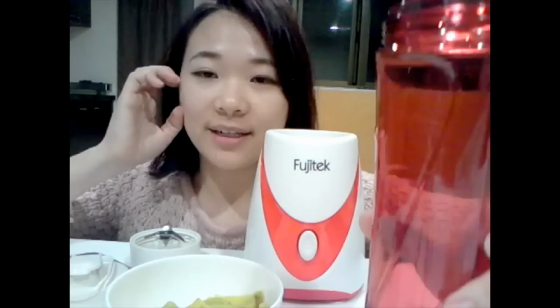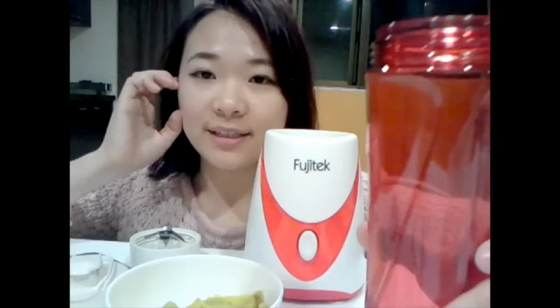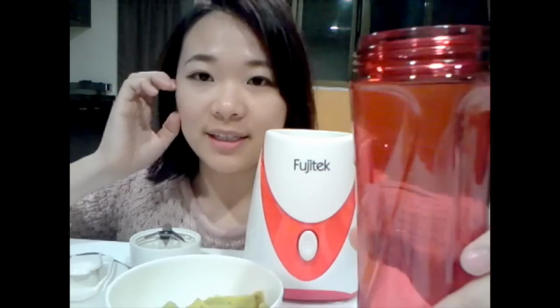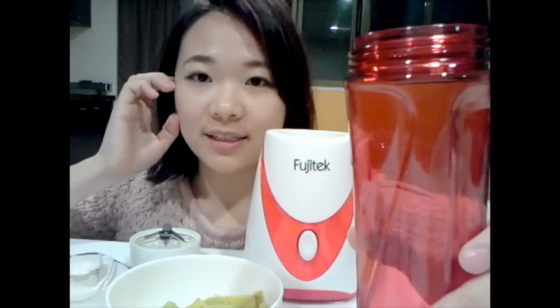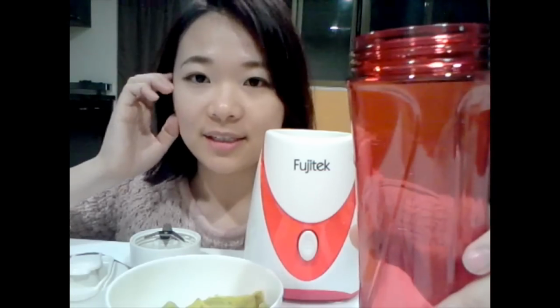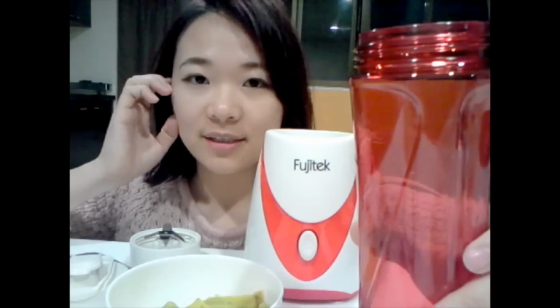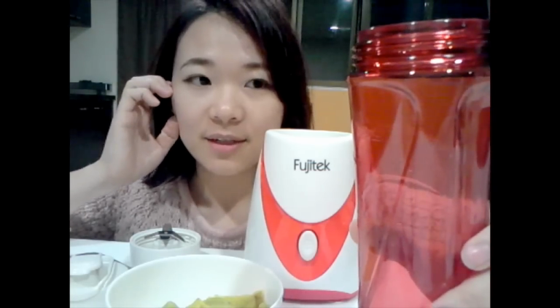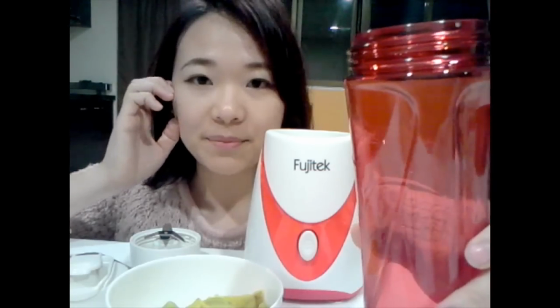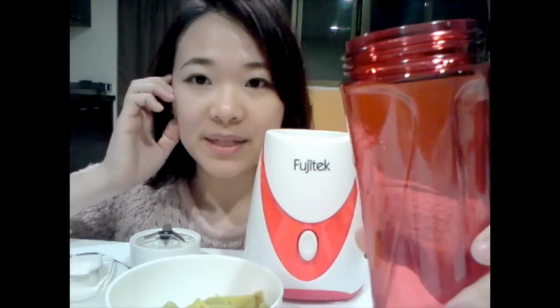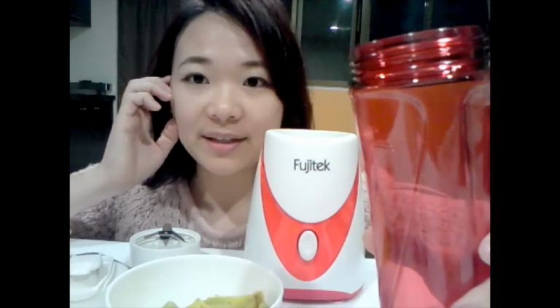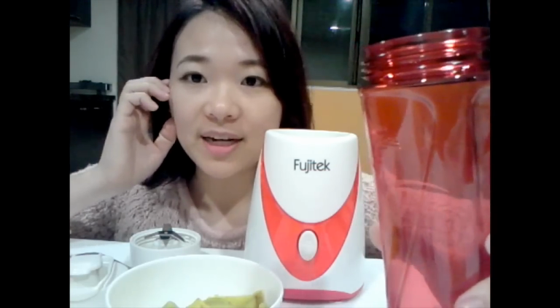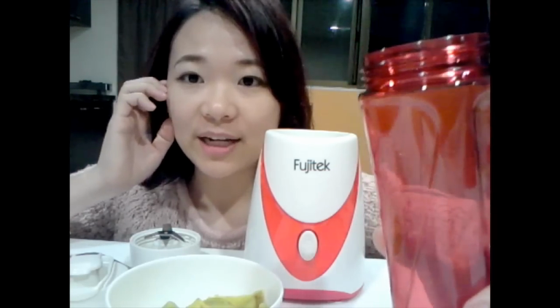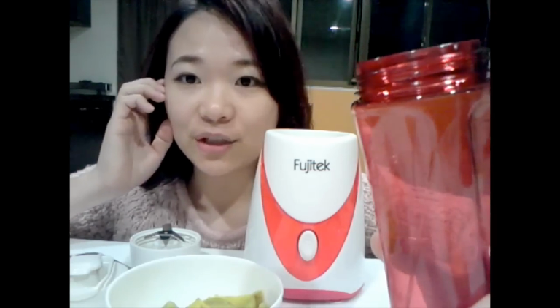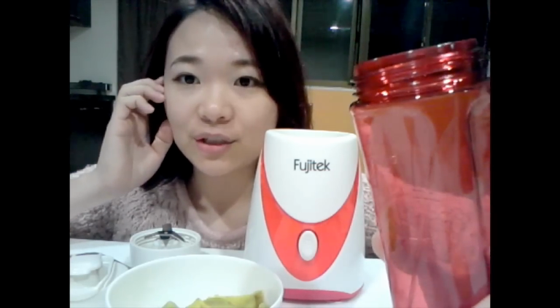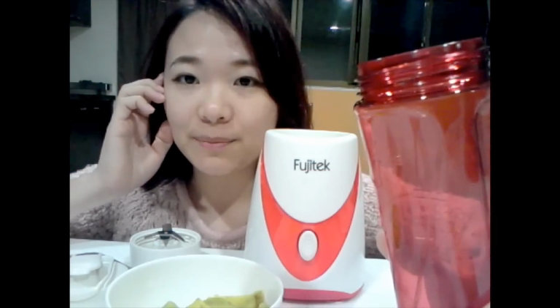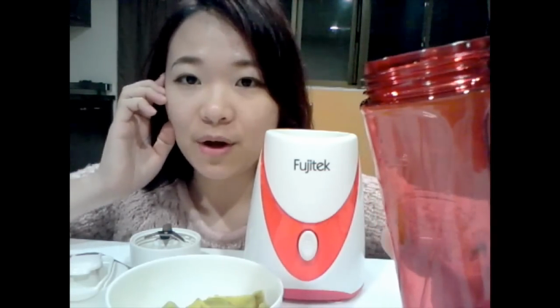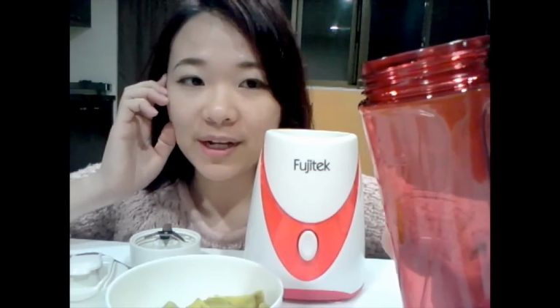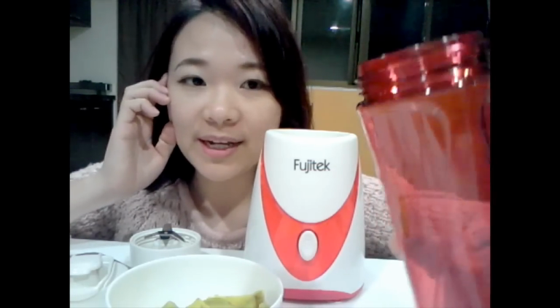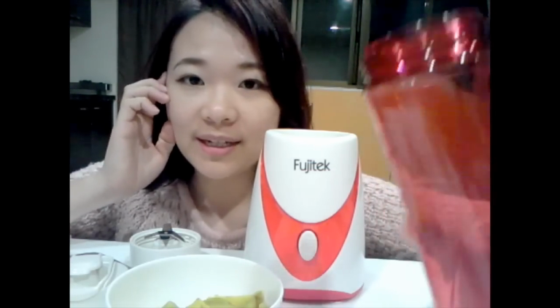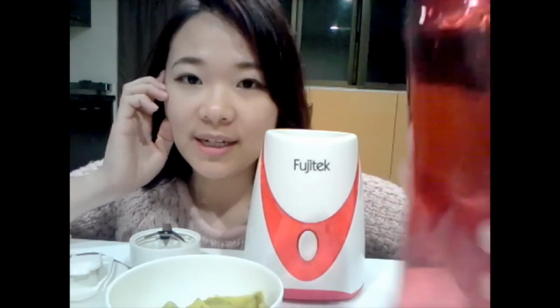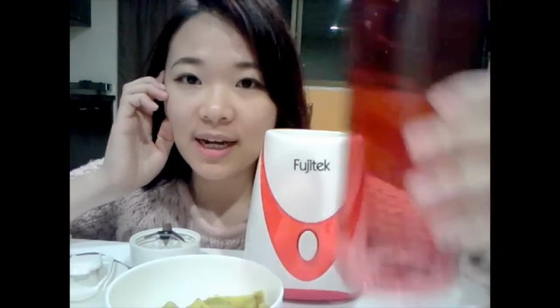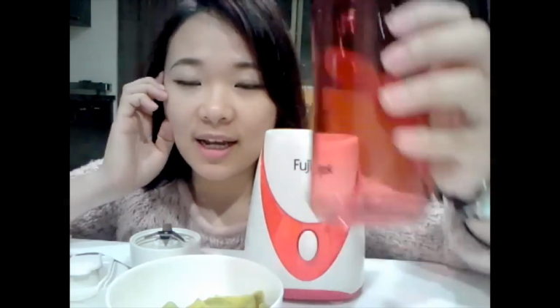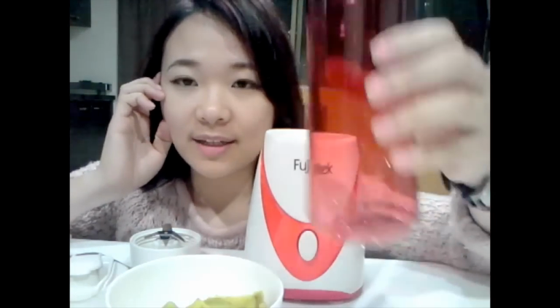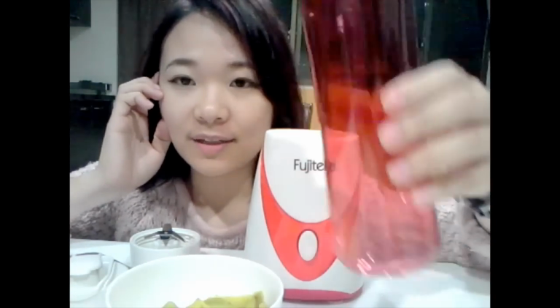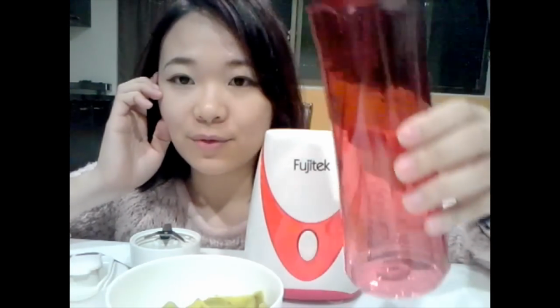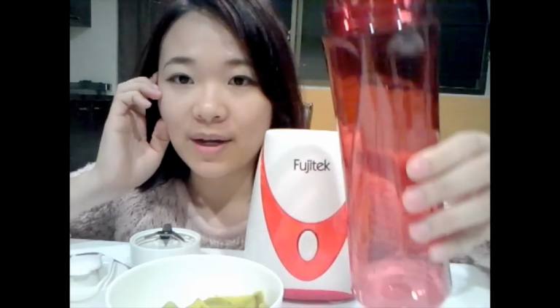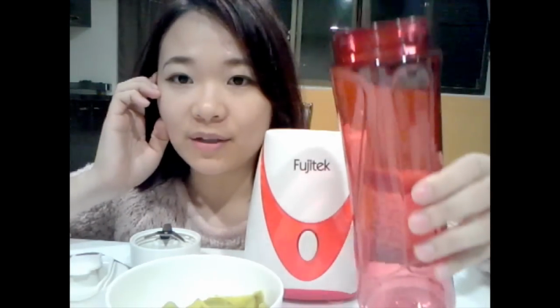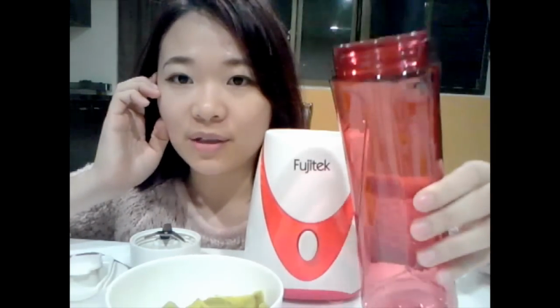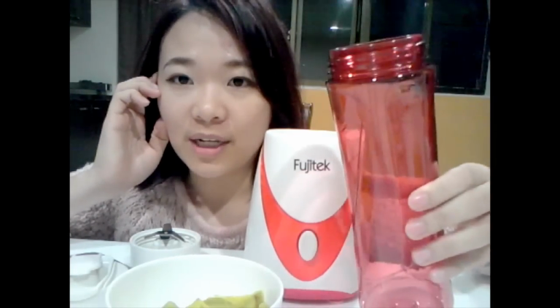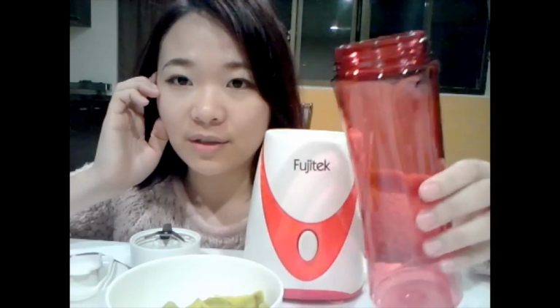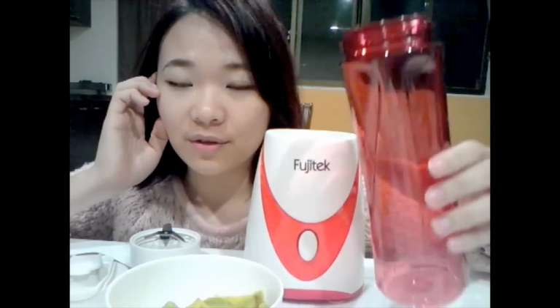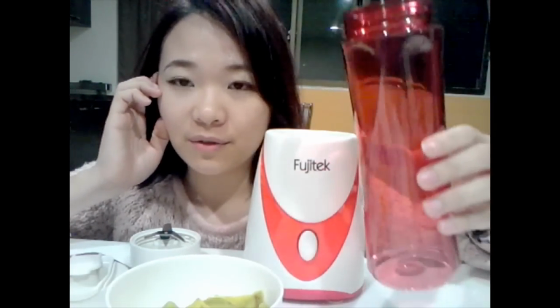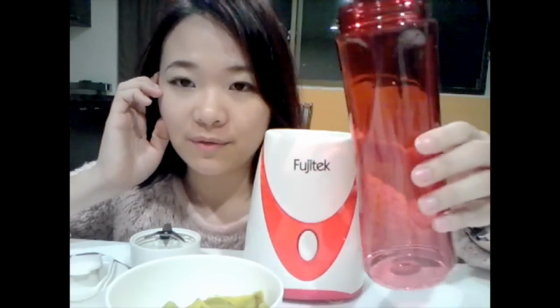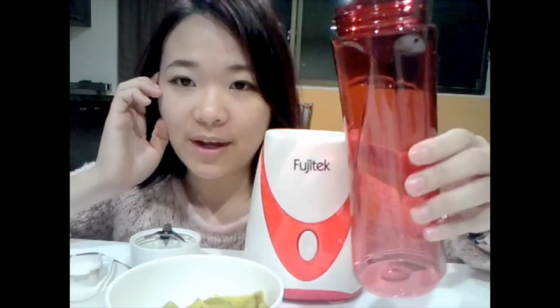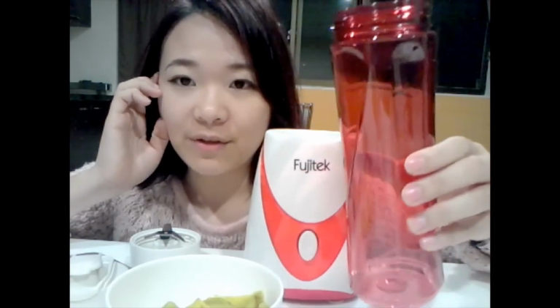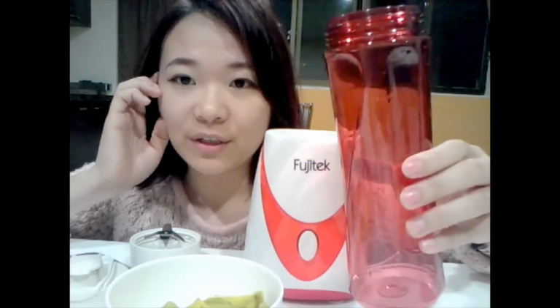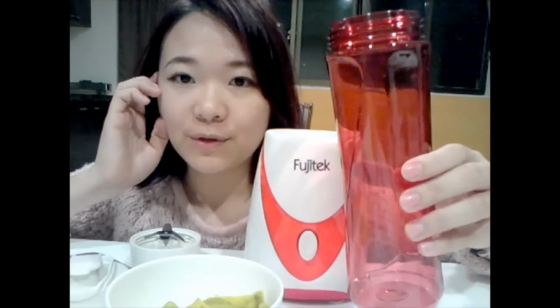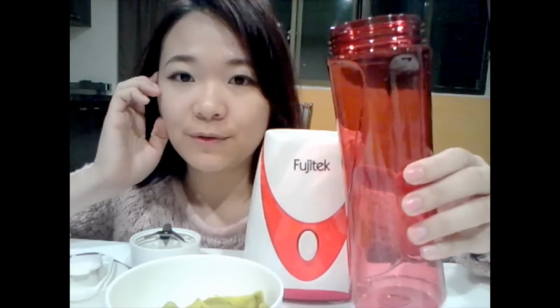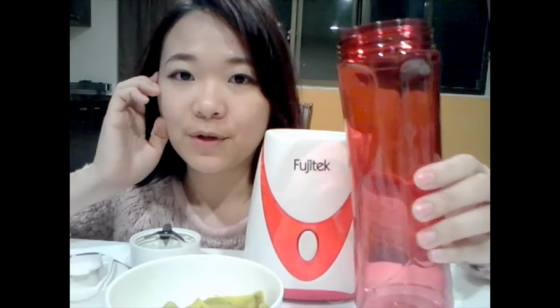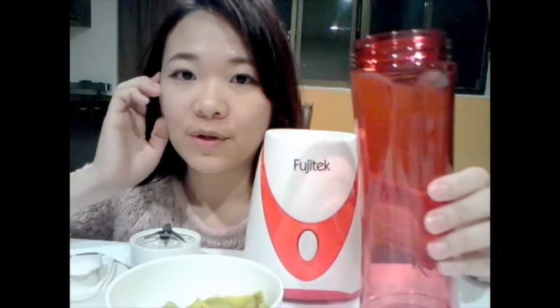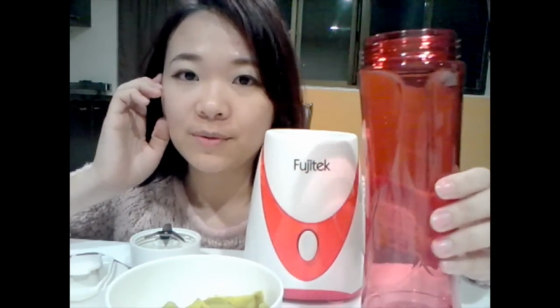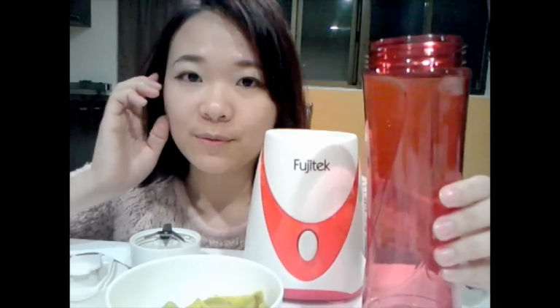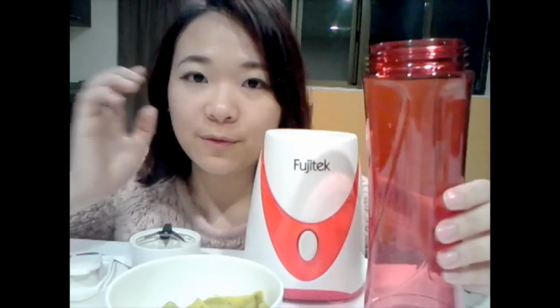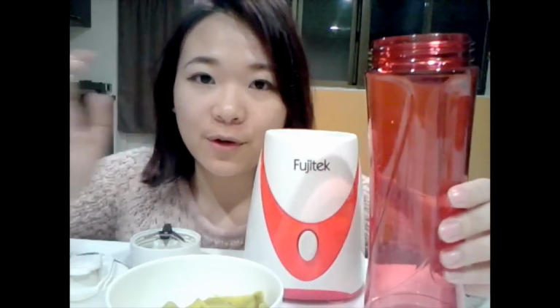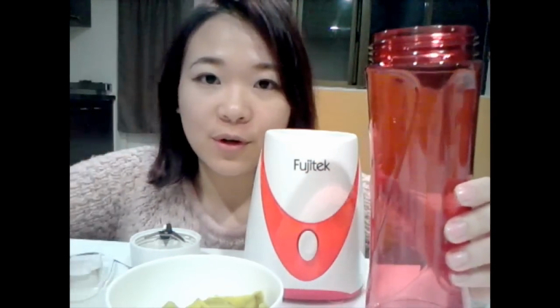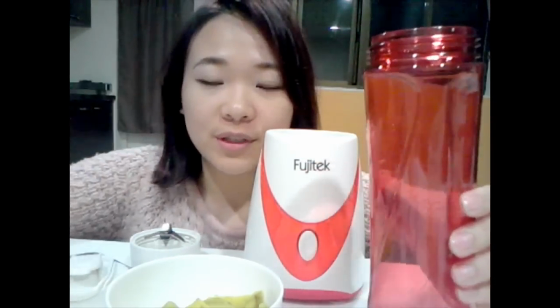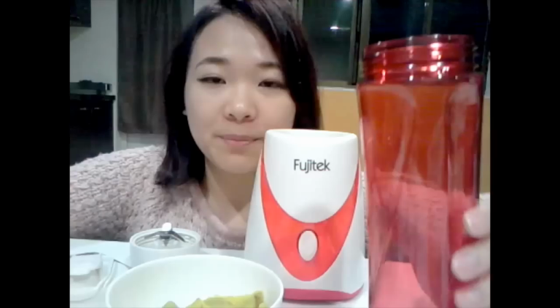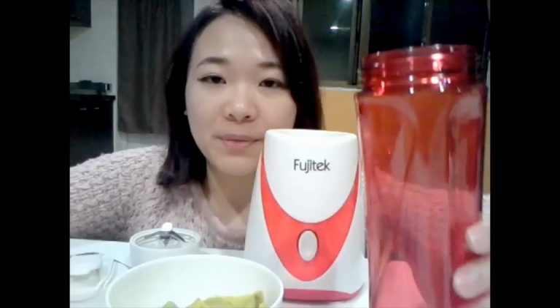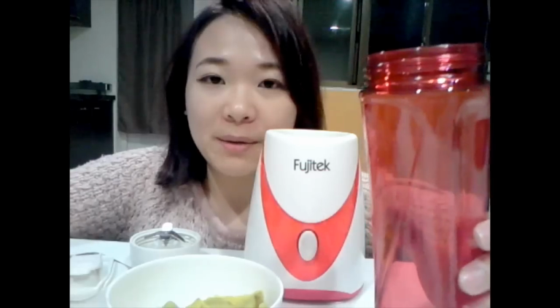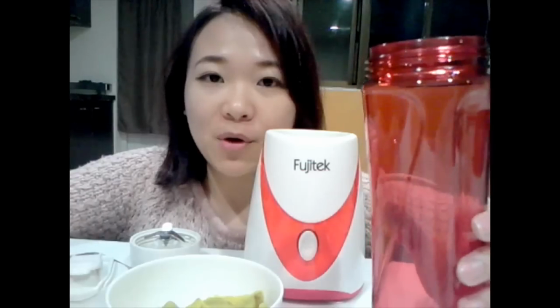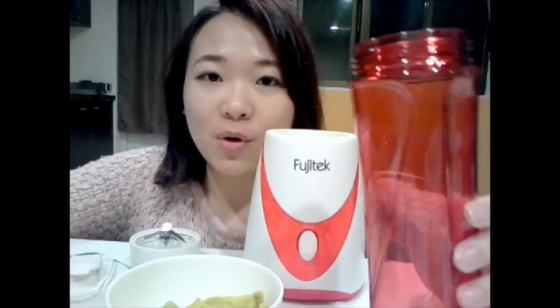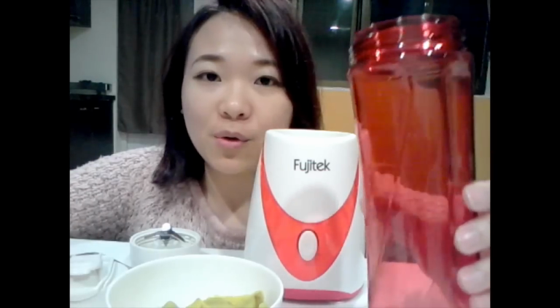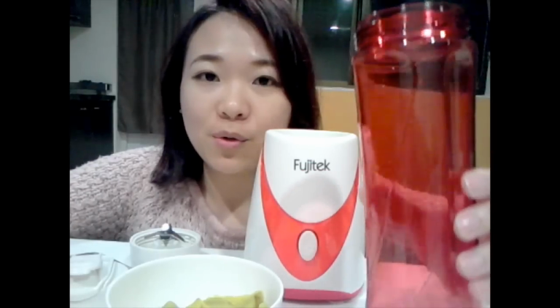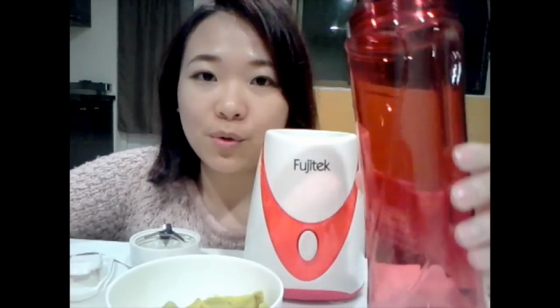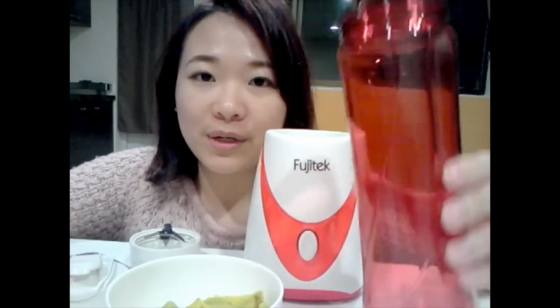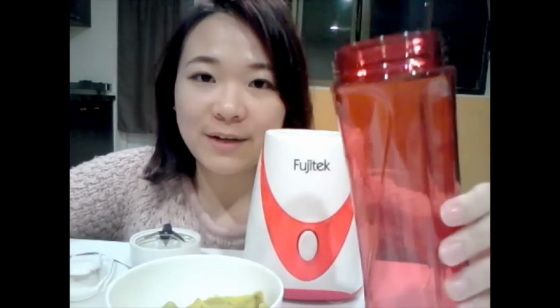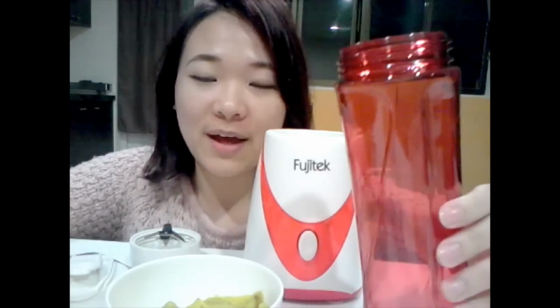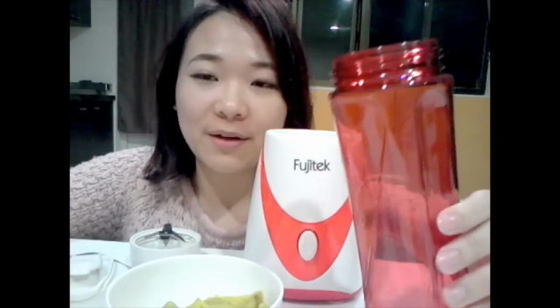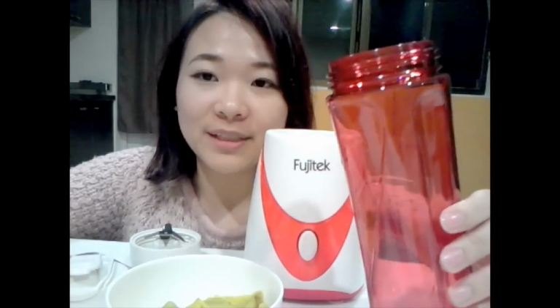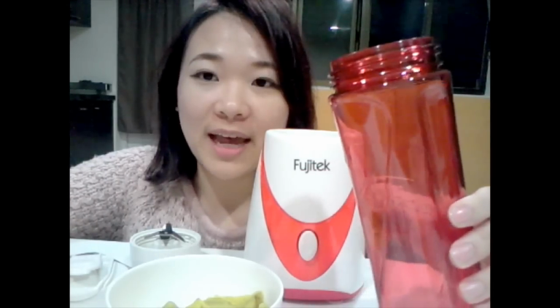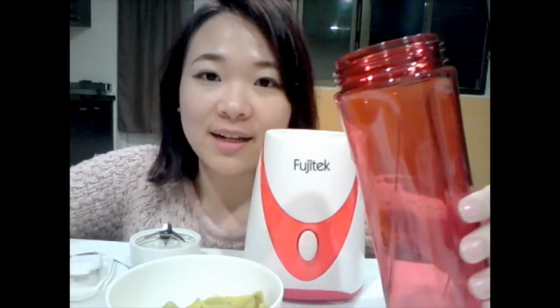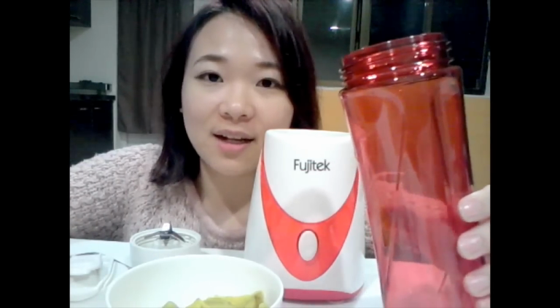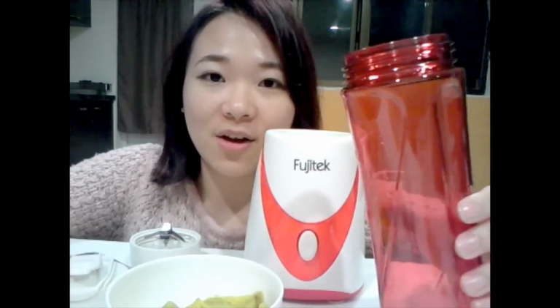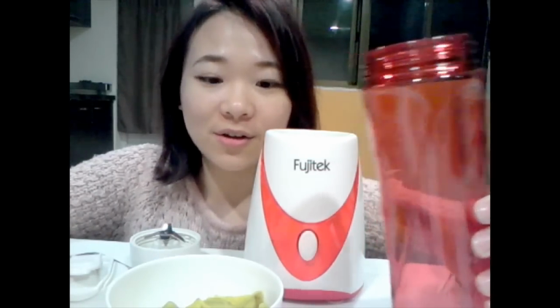This is the blender I just bought. This one is very useful for people who live alone.